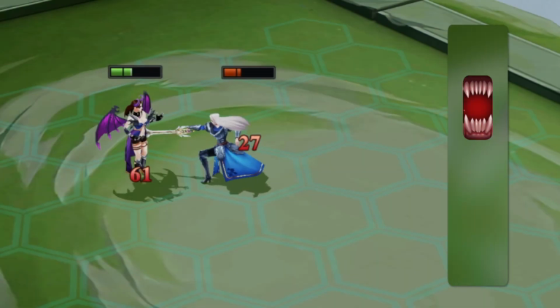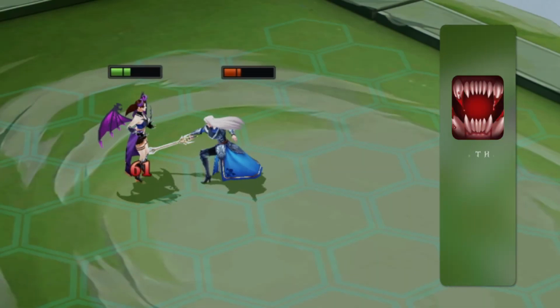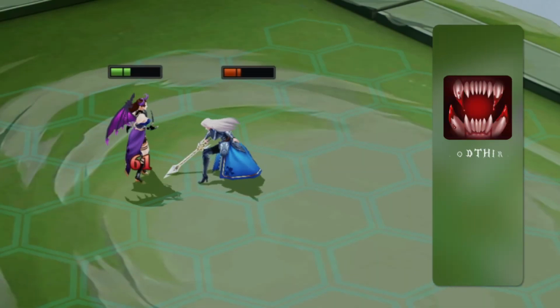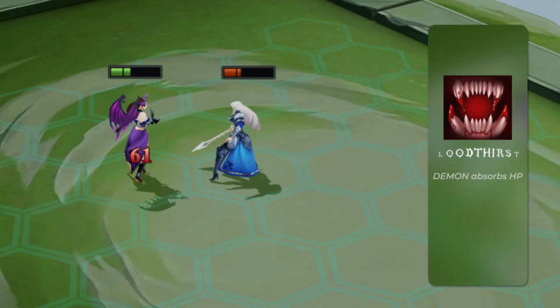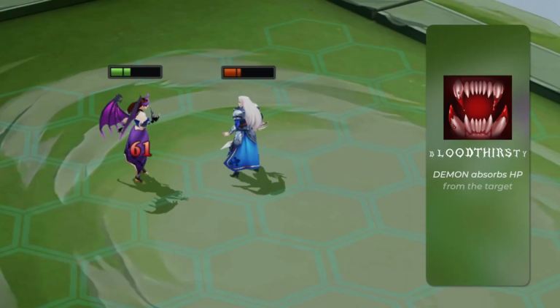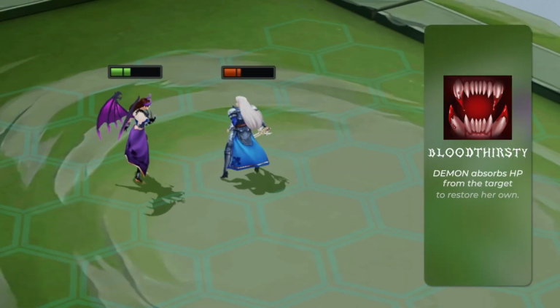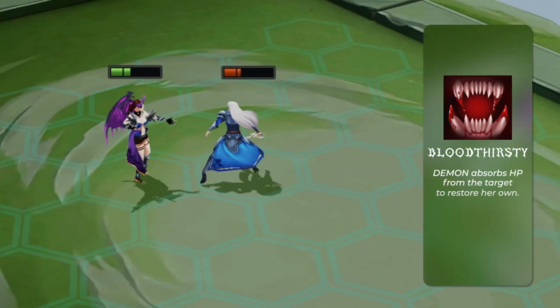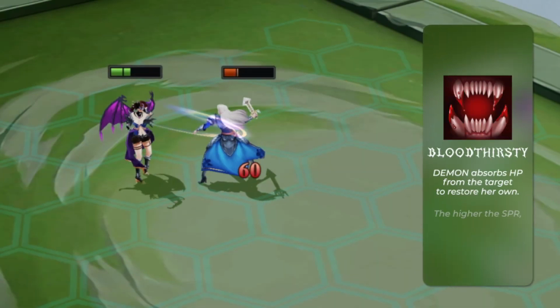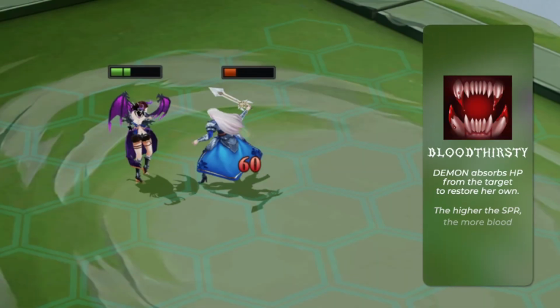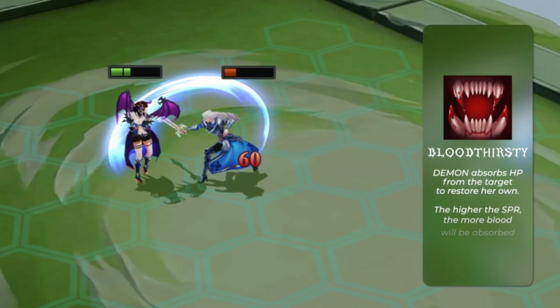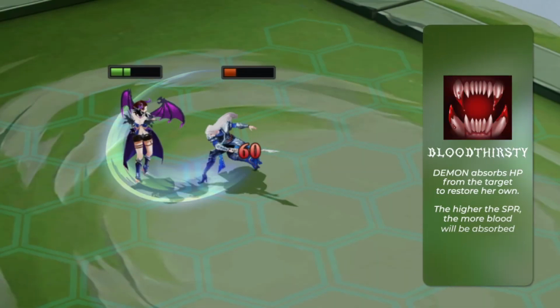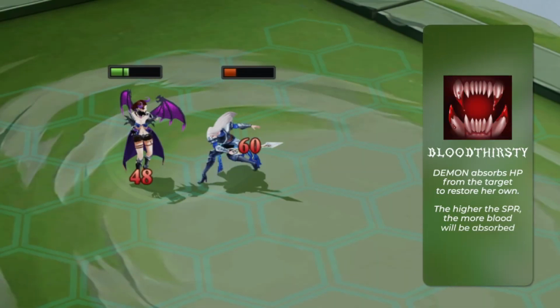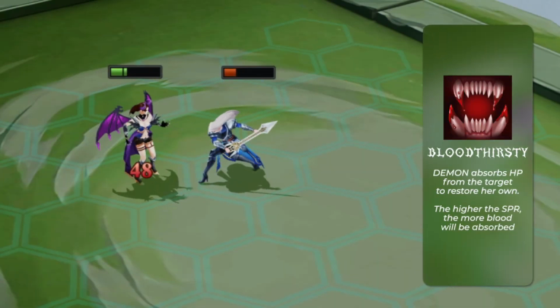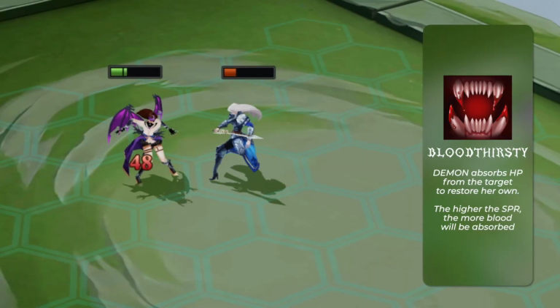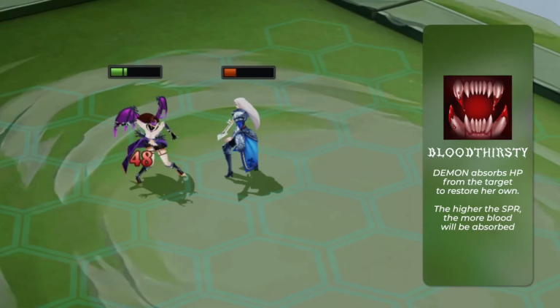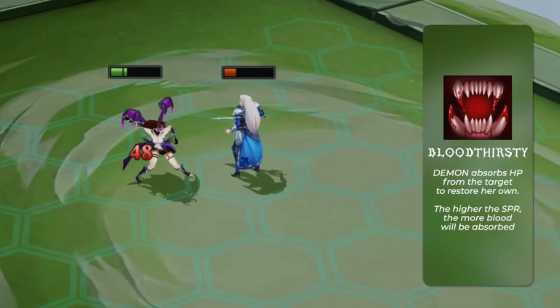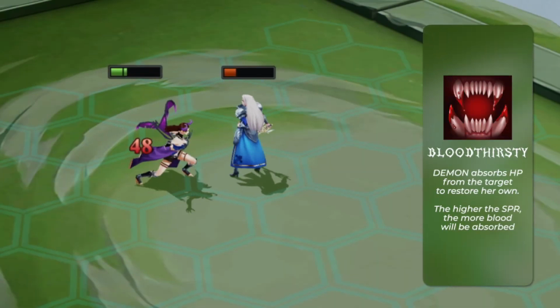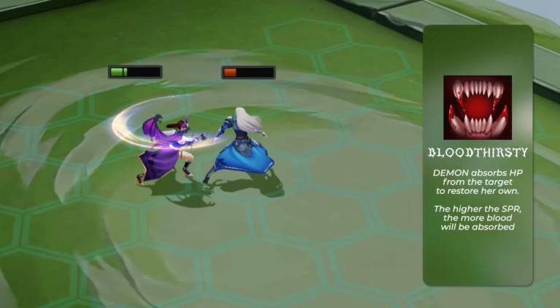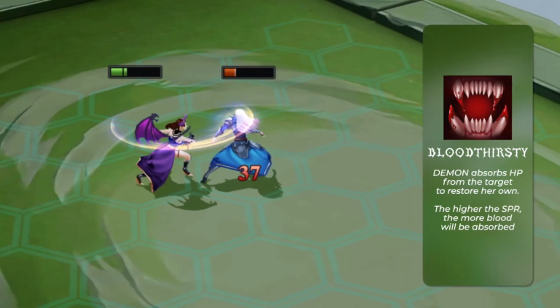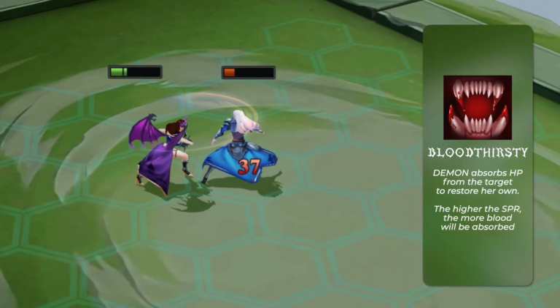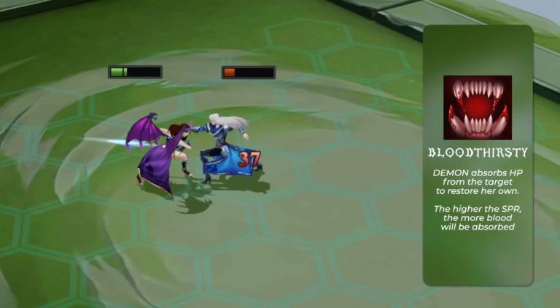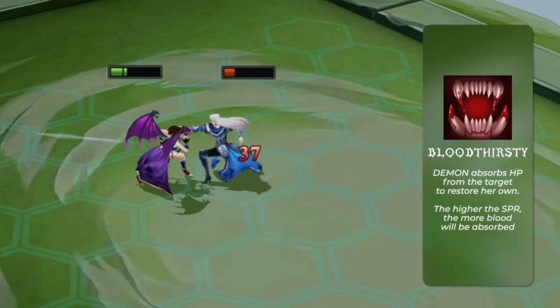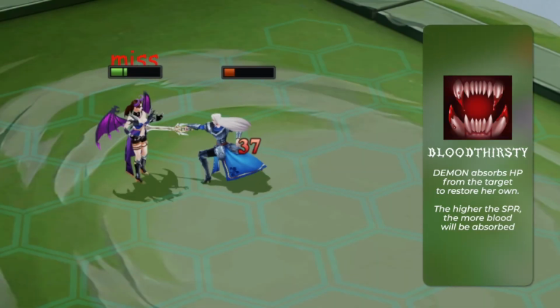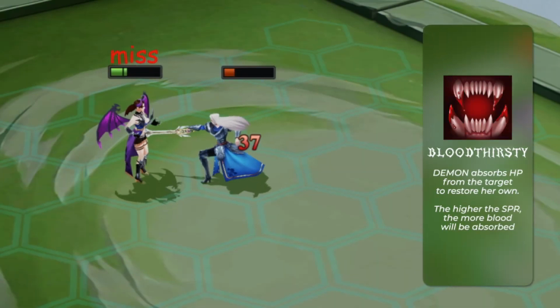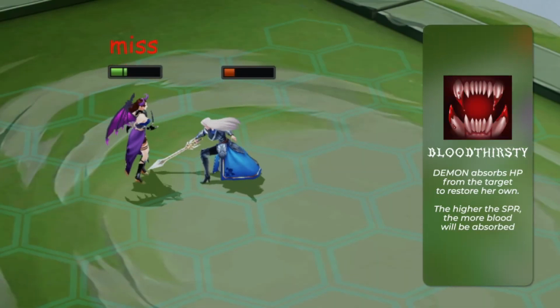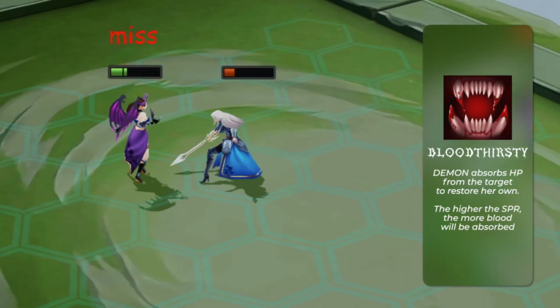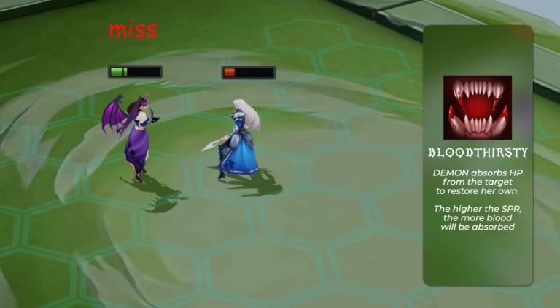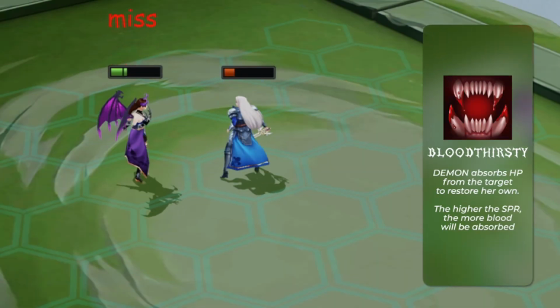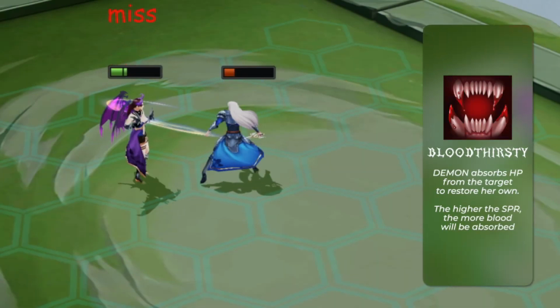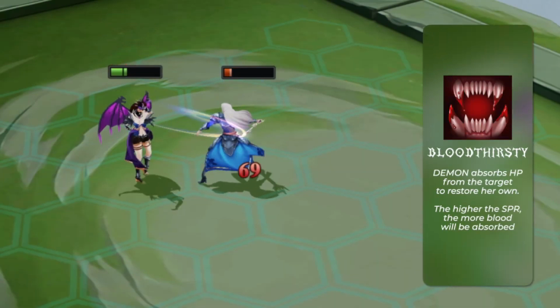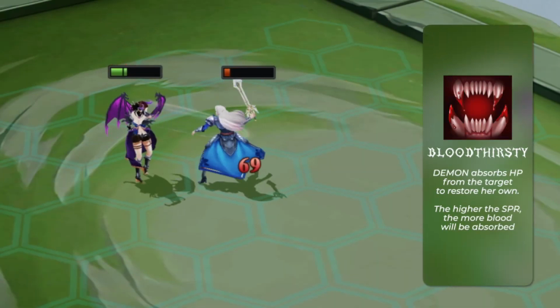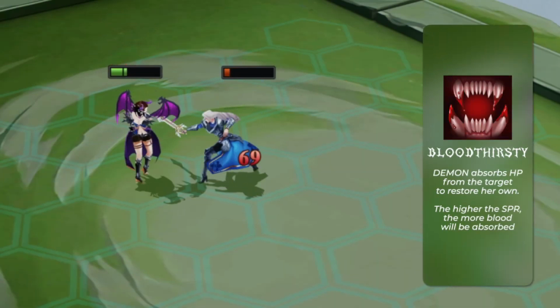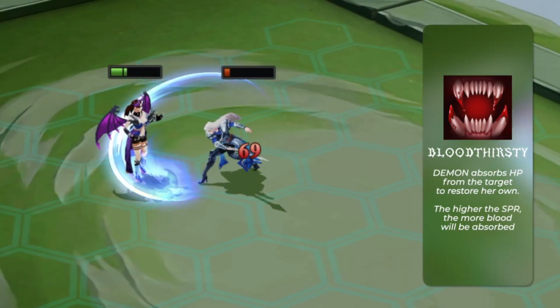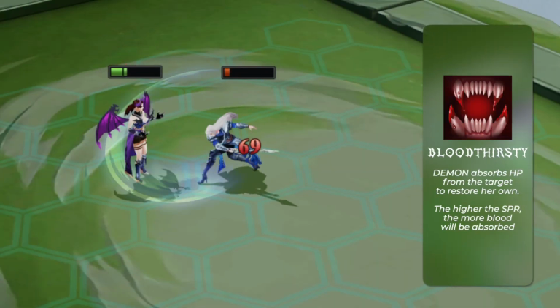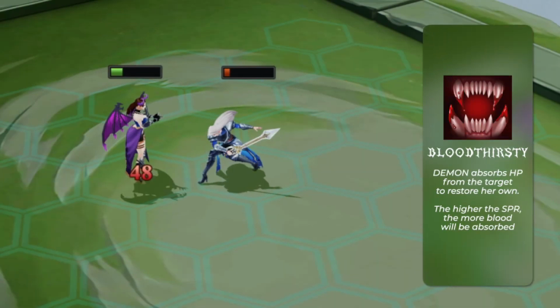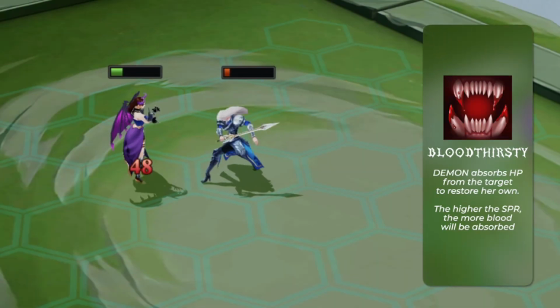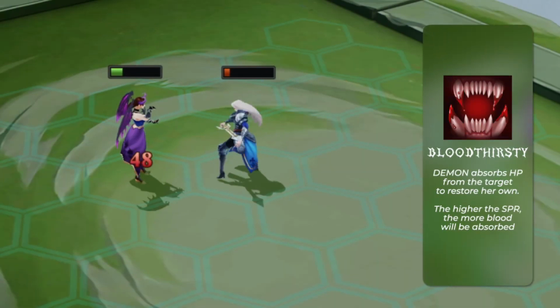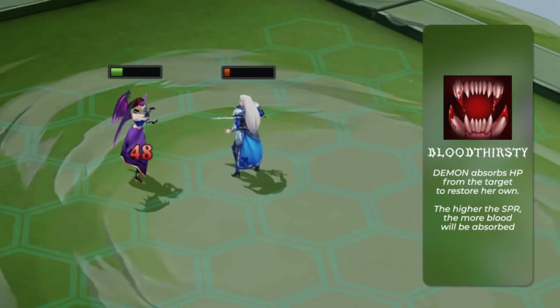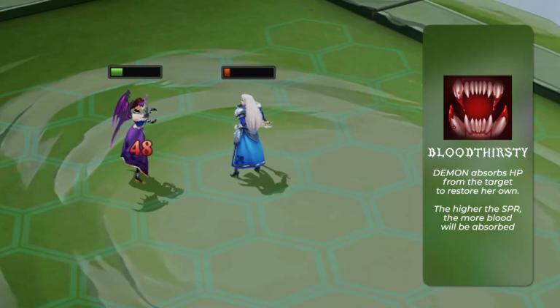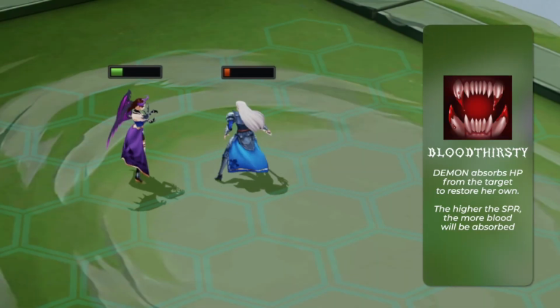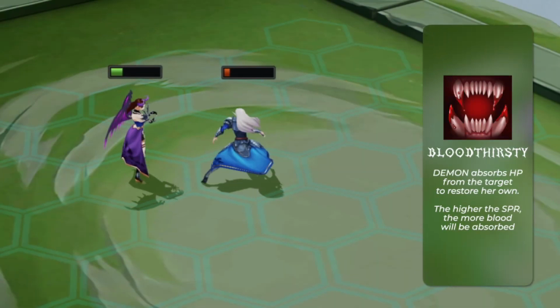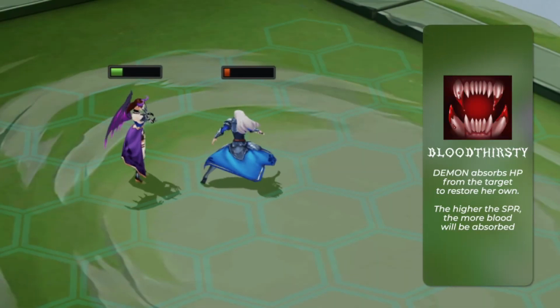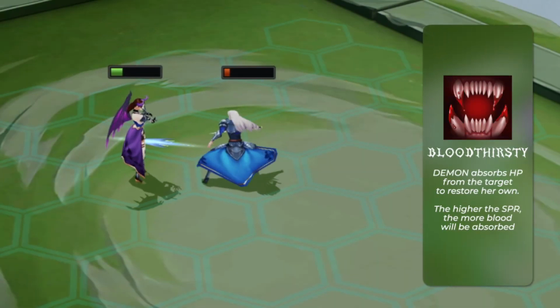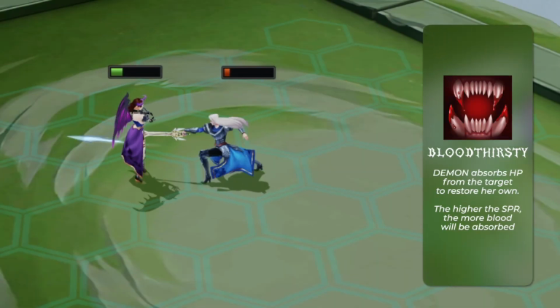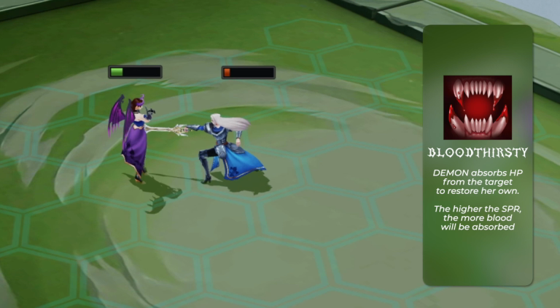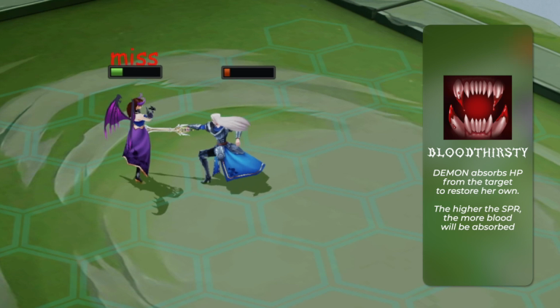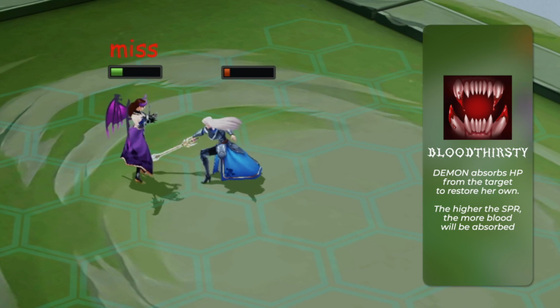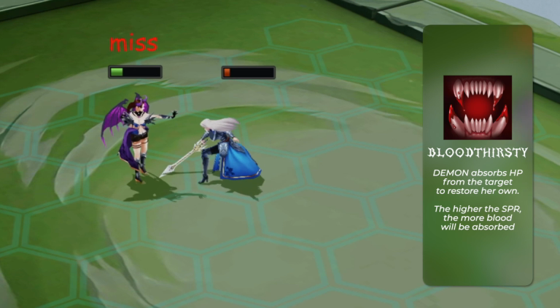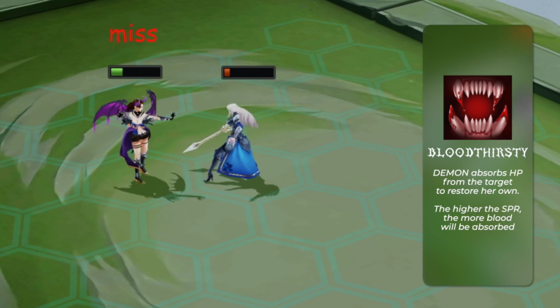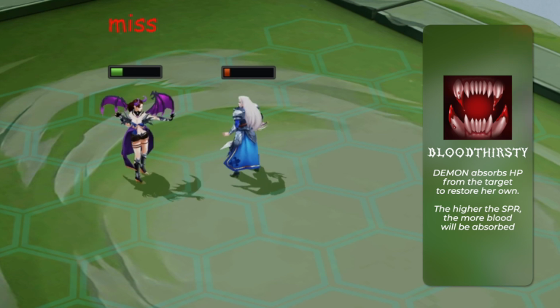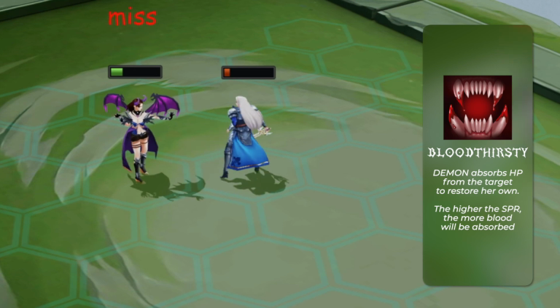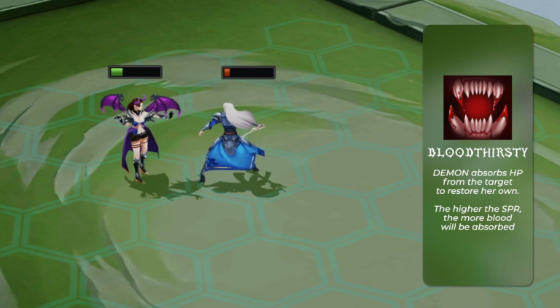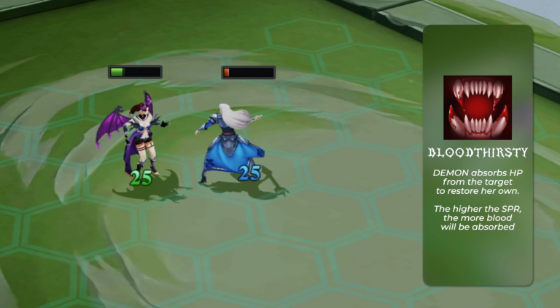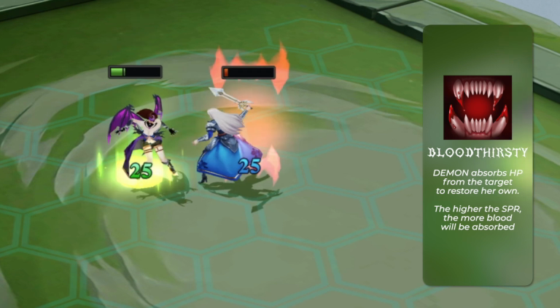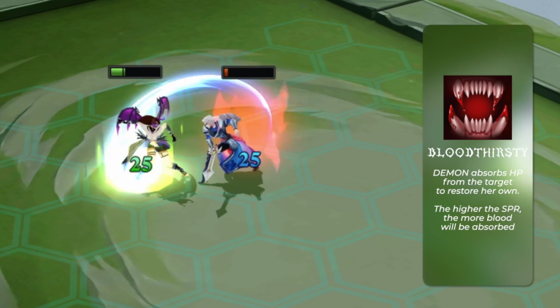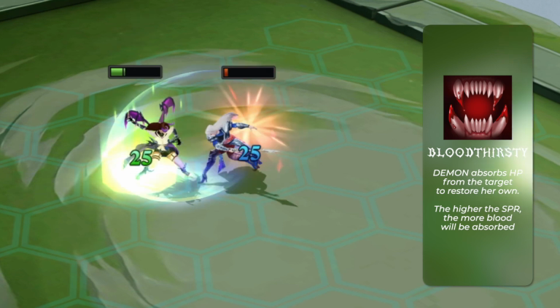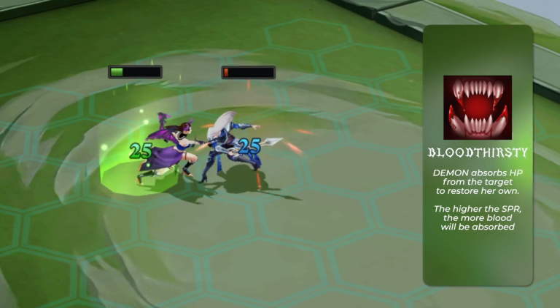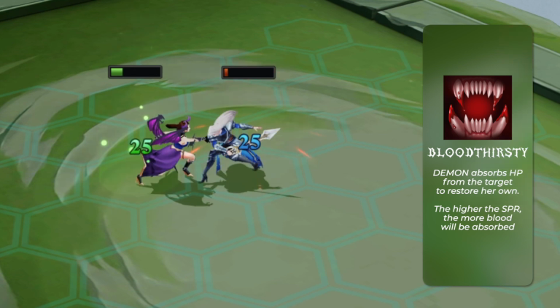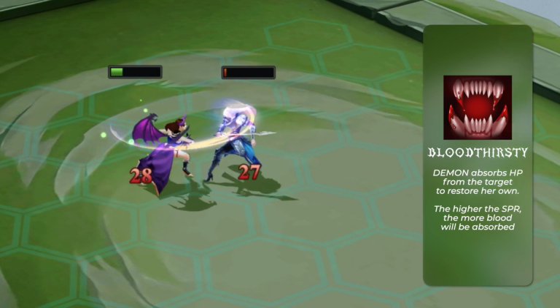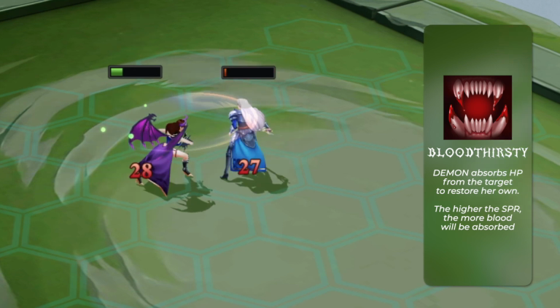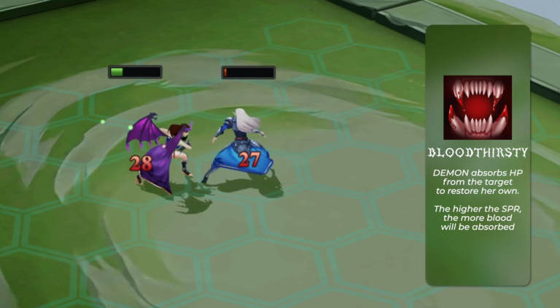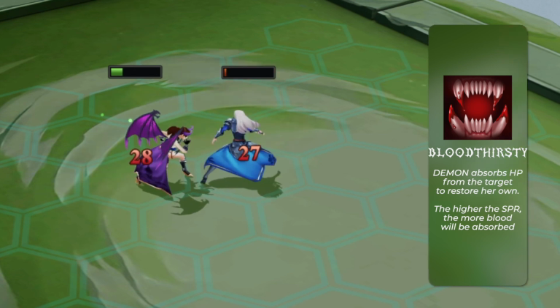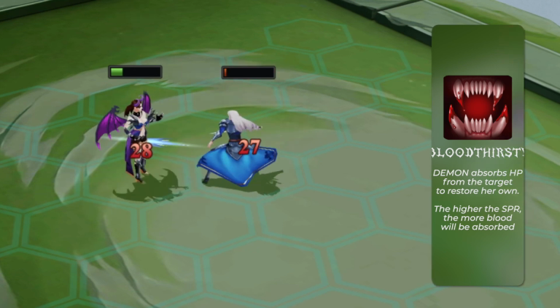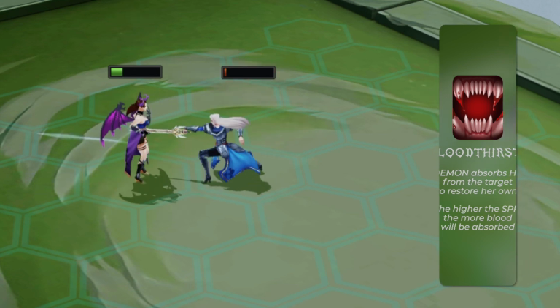Demon absorbs HP from the target to restore her own. The higher the SP are, the more blood will be absorbed.